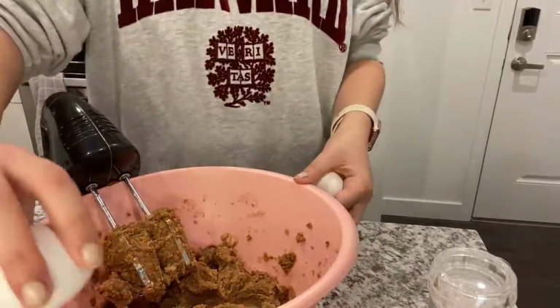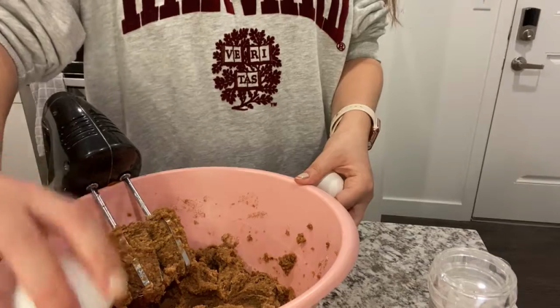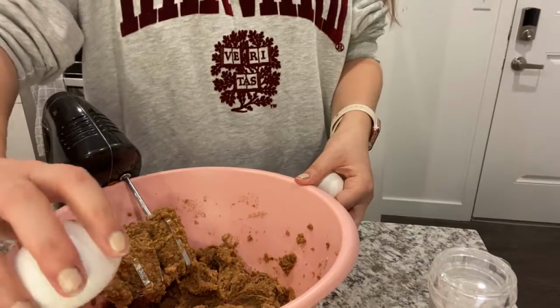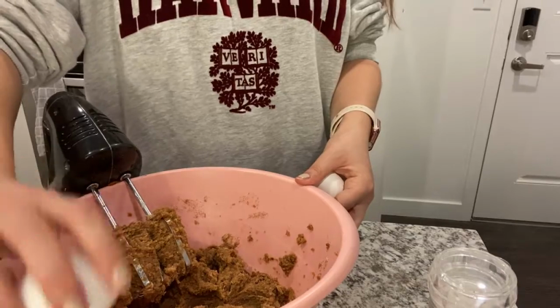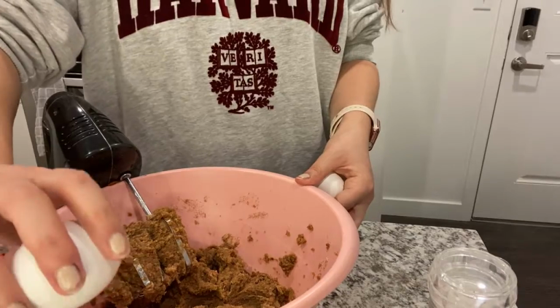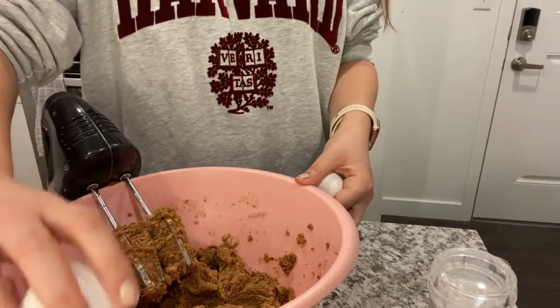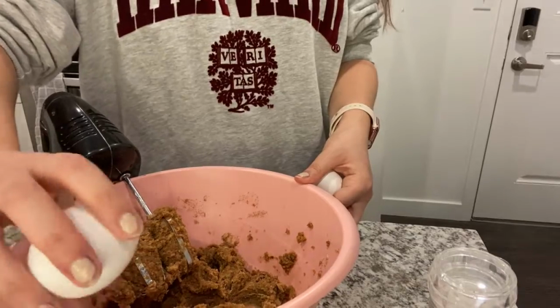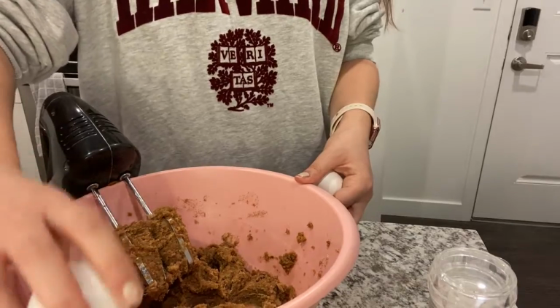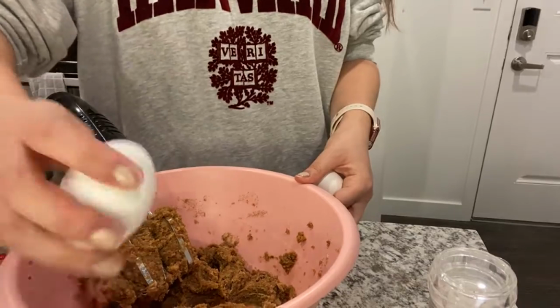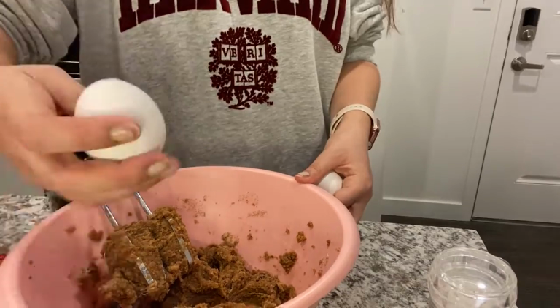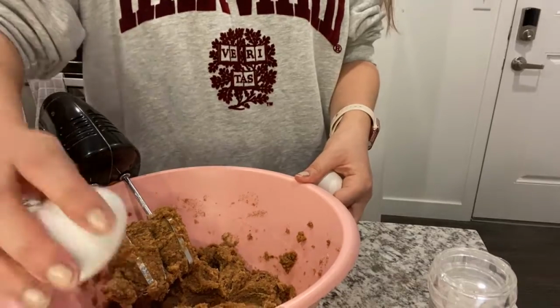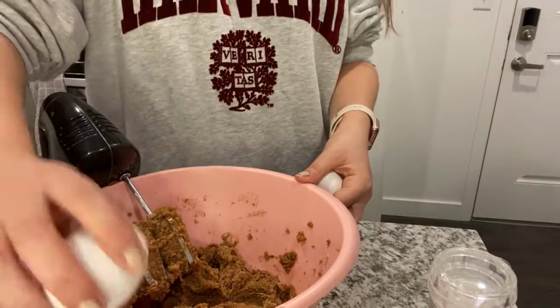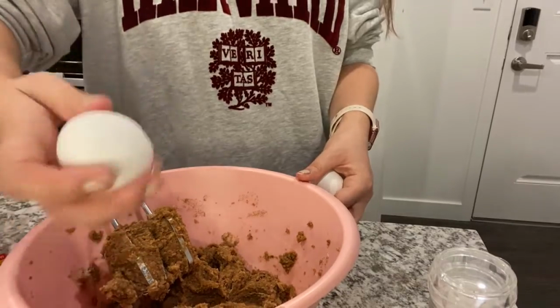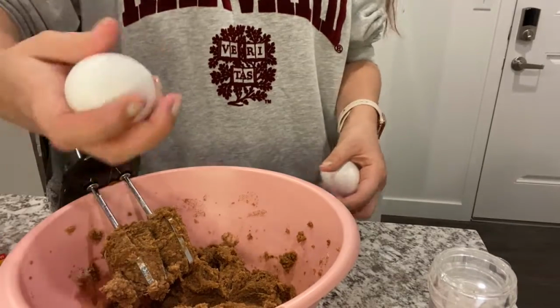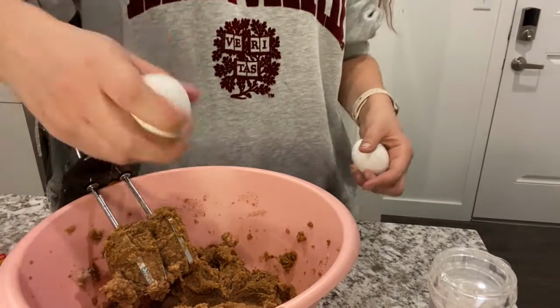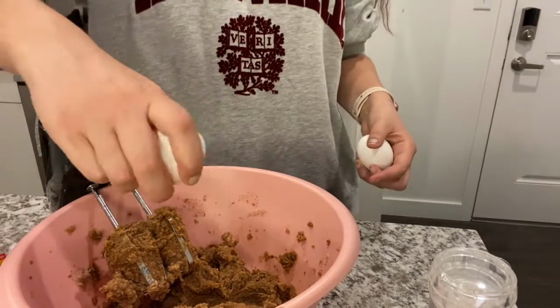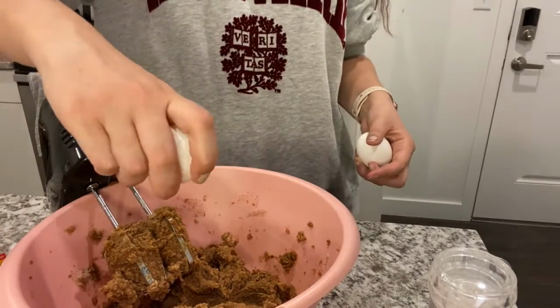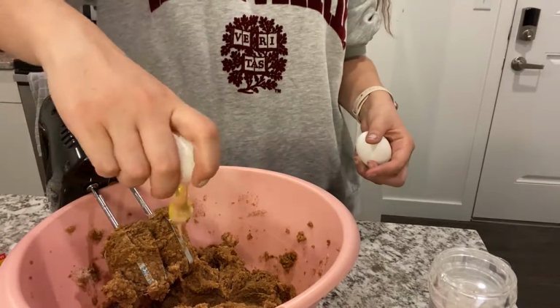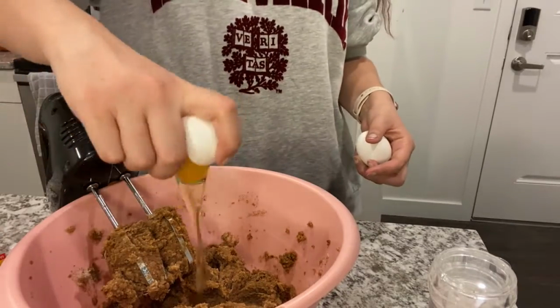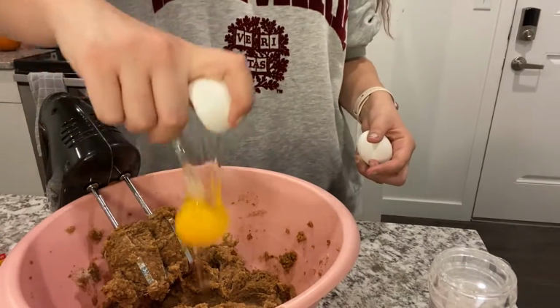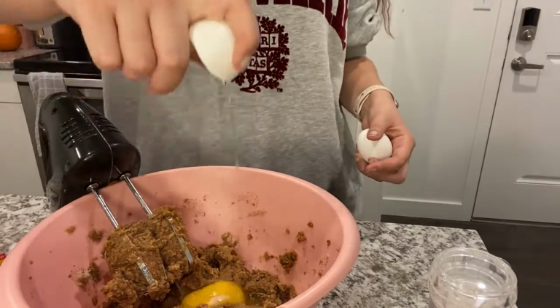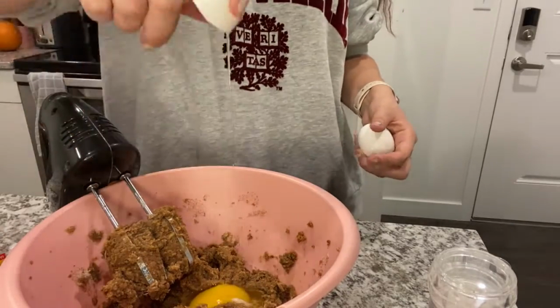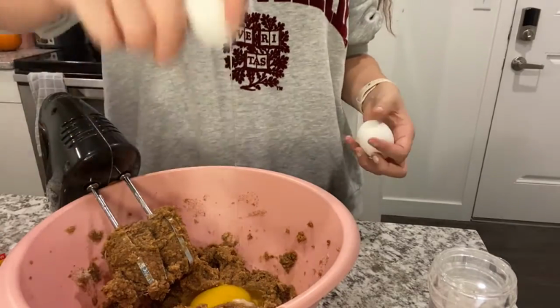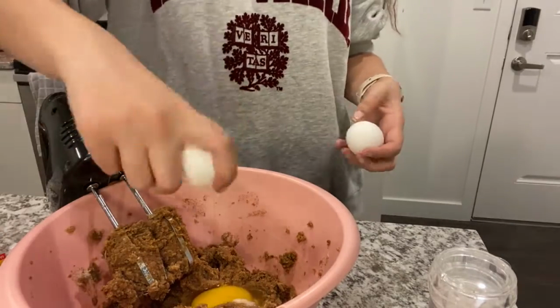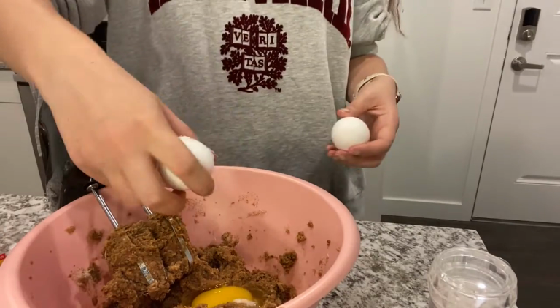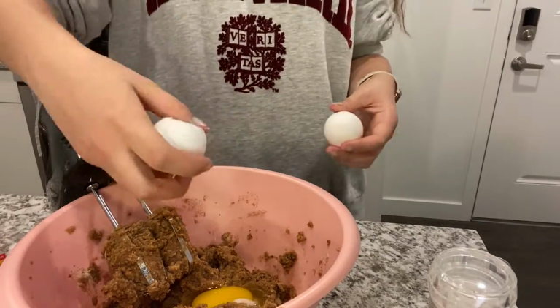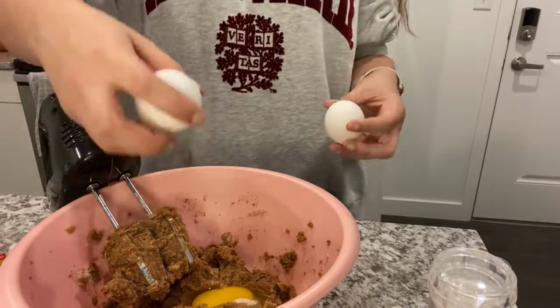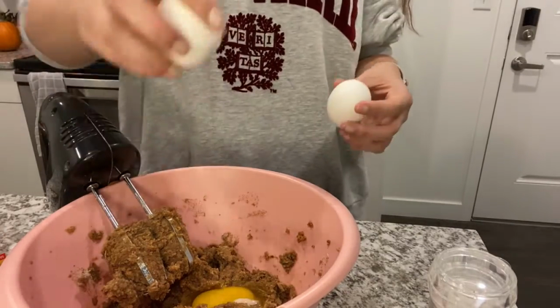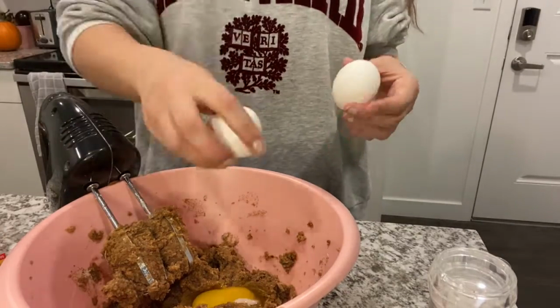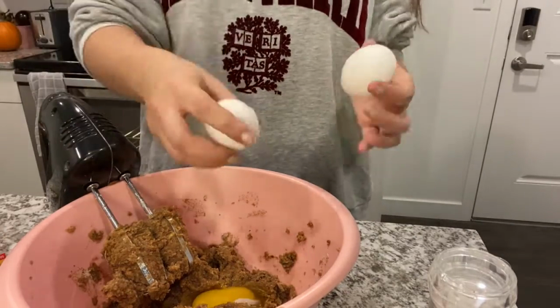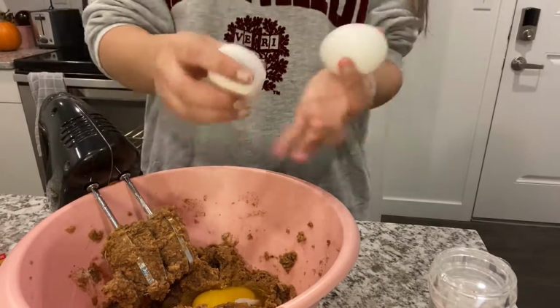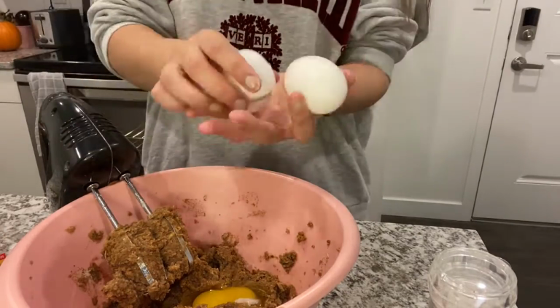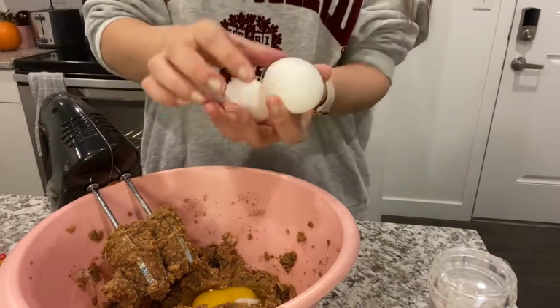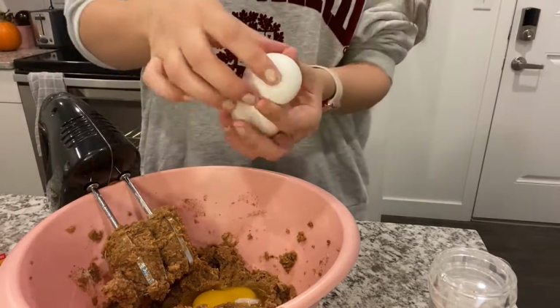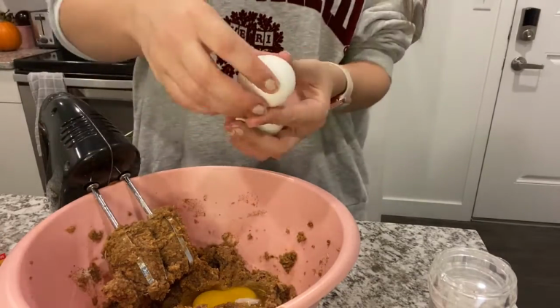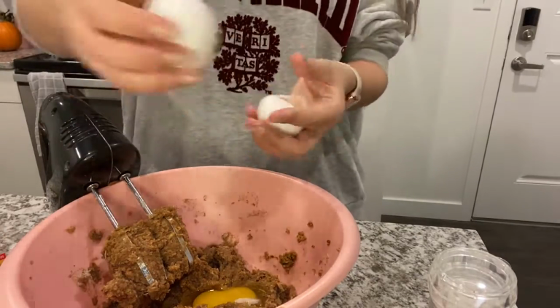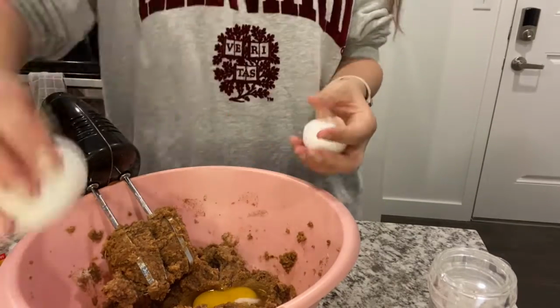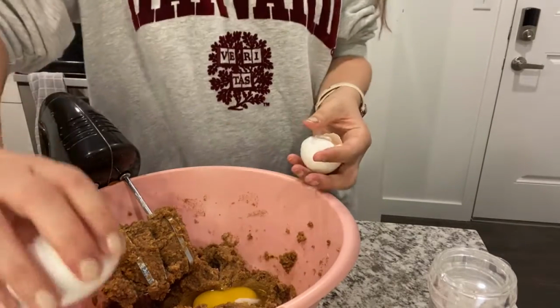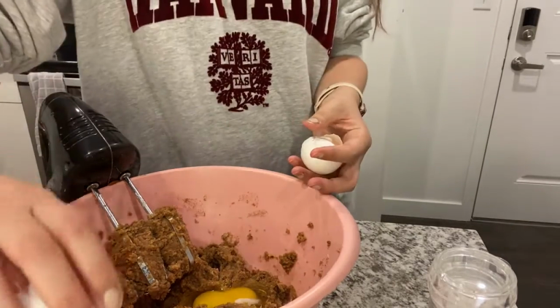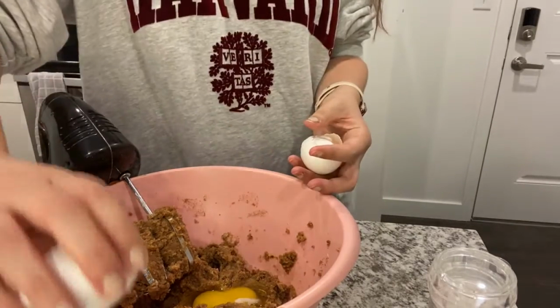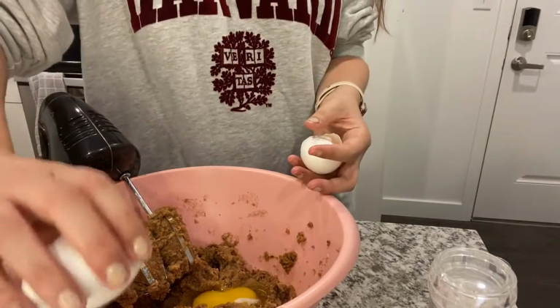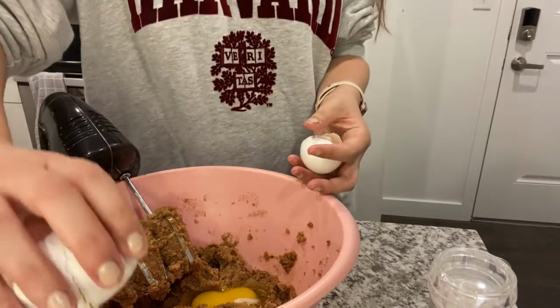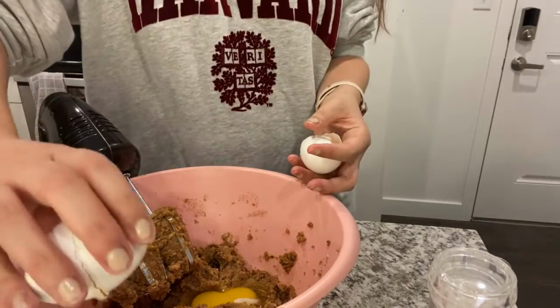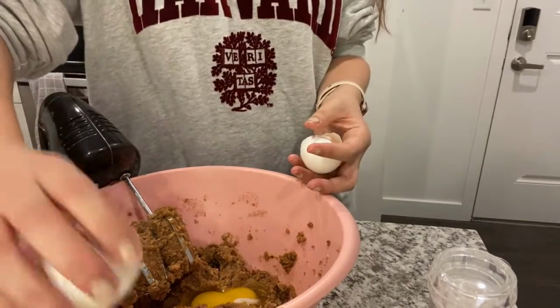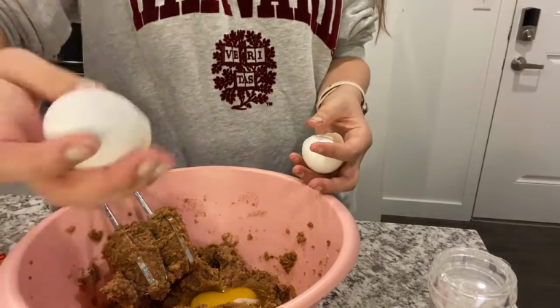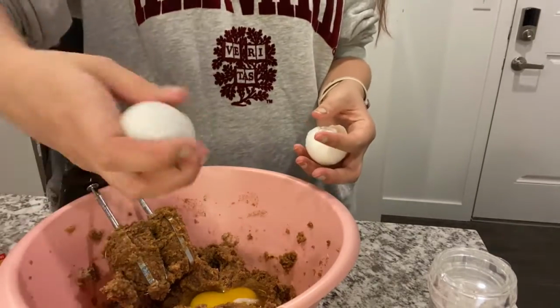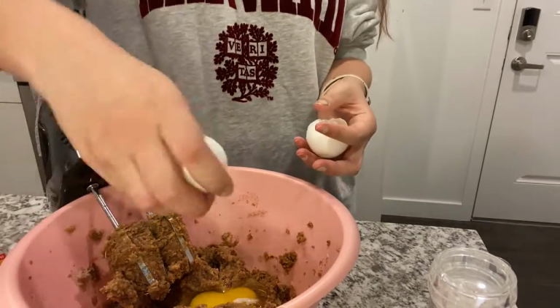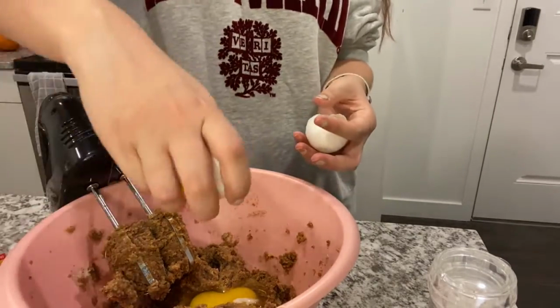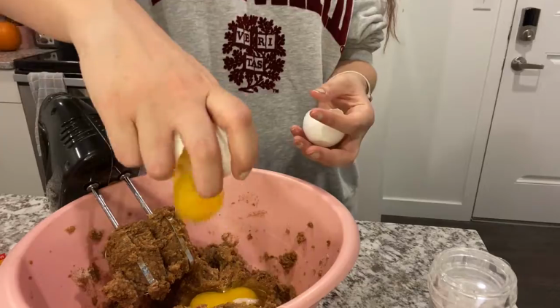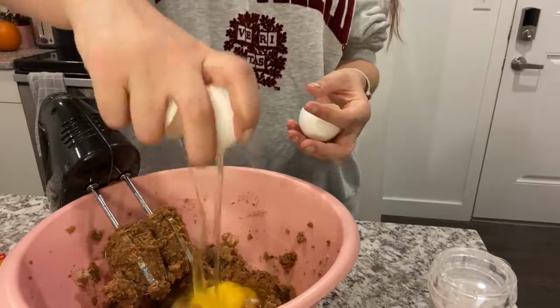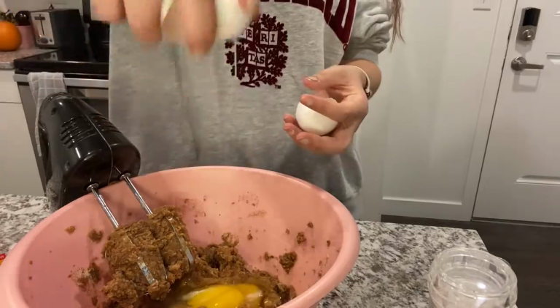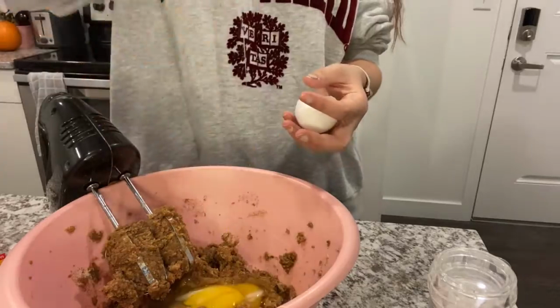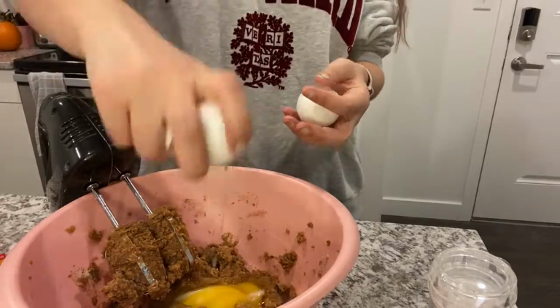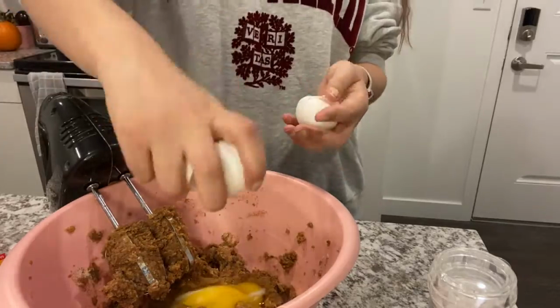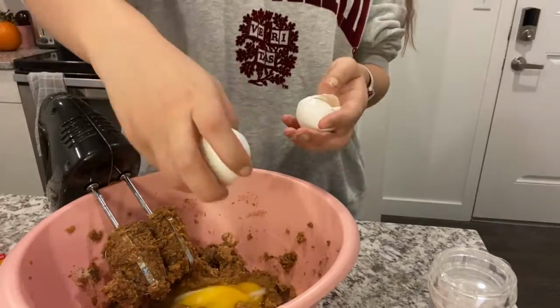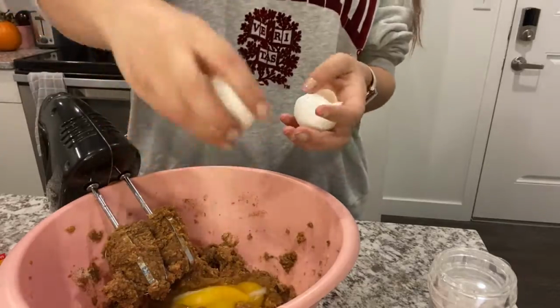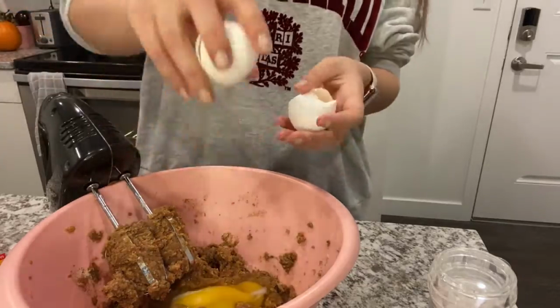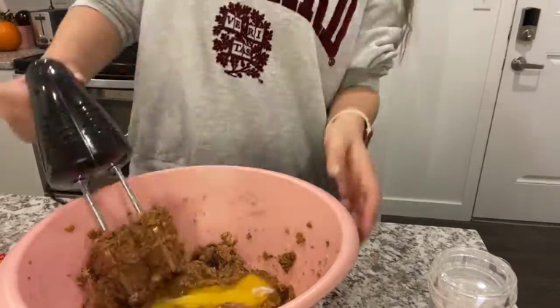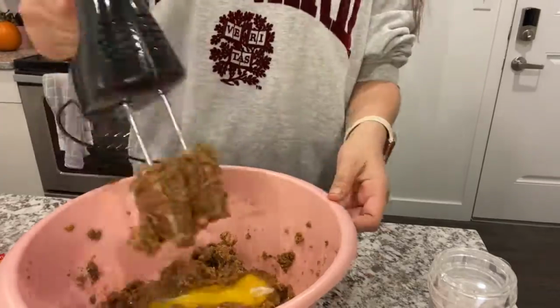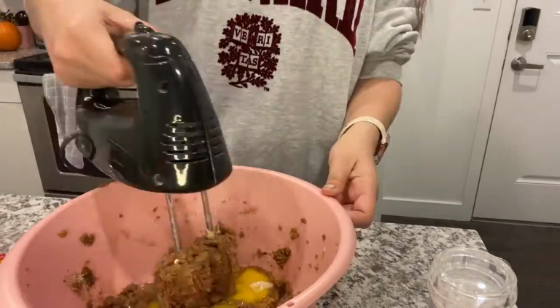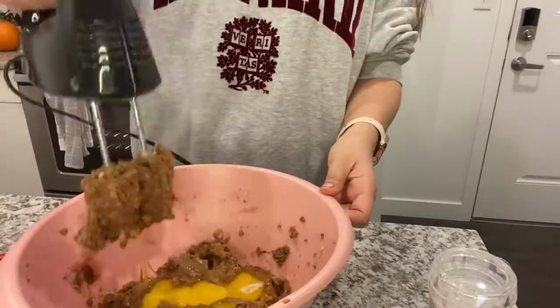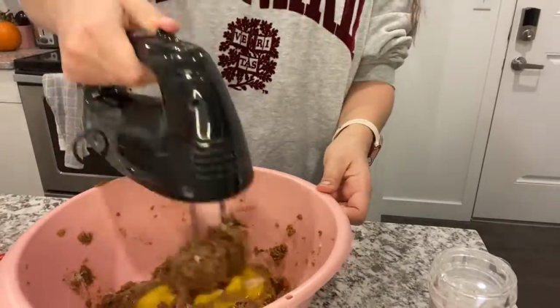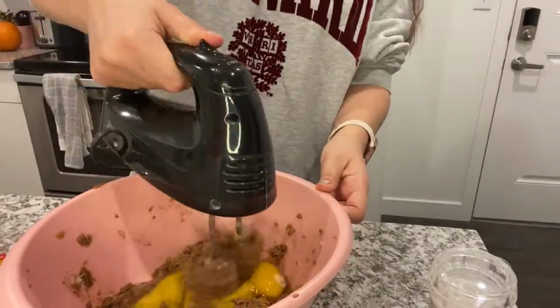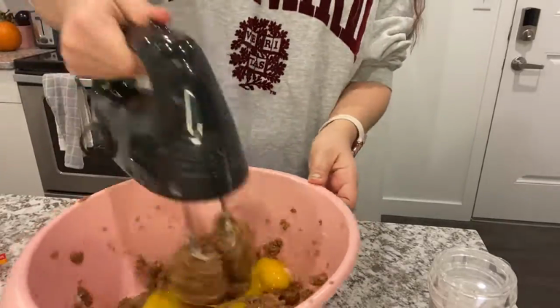At this point you're going to take two eggs and crack them into your dough. Then you're going to make sure to mix them in really well.